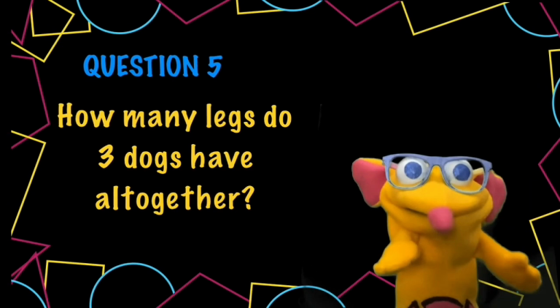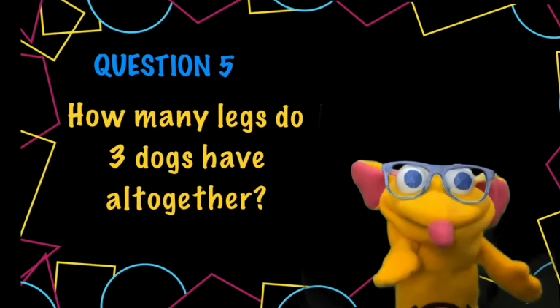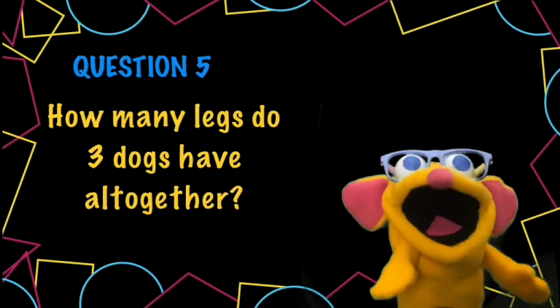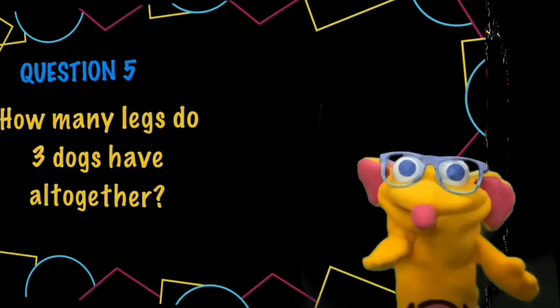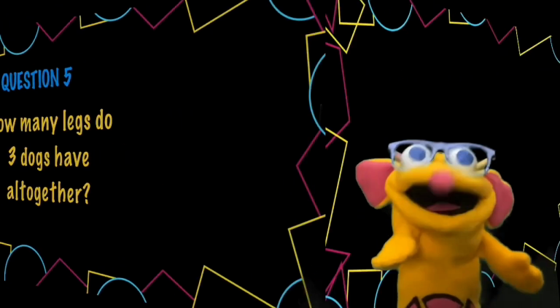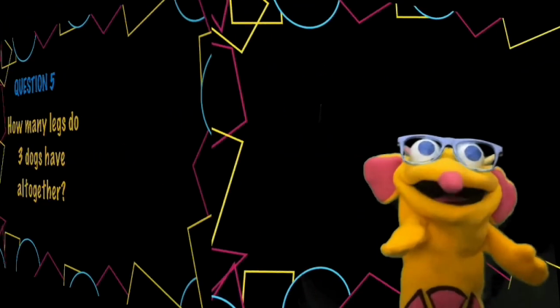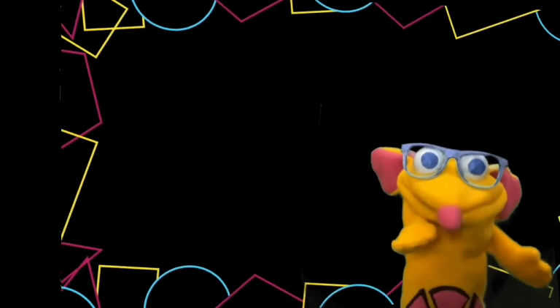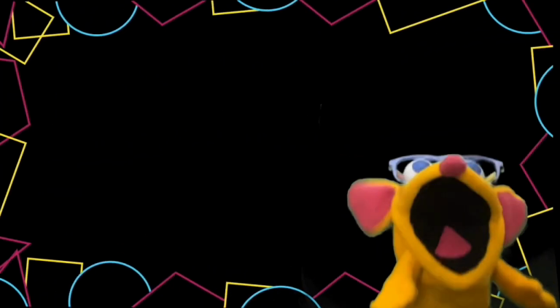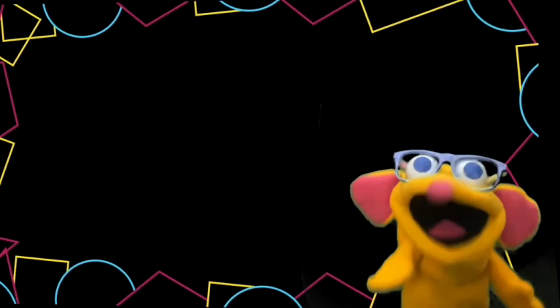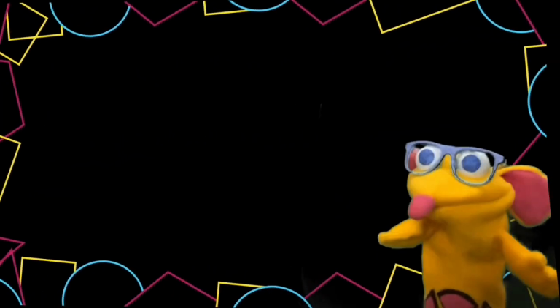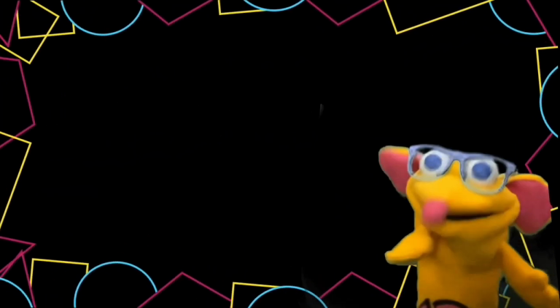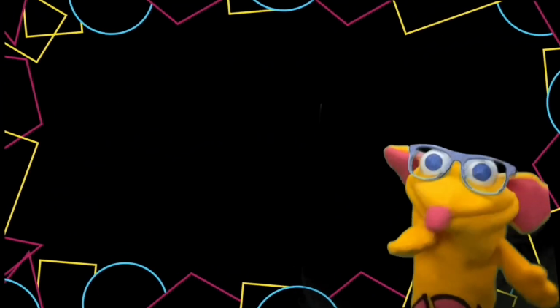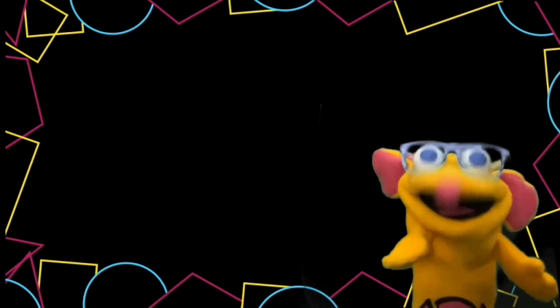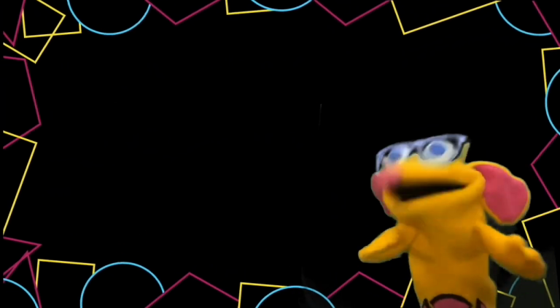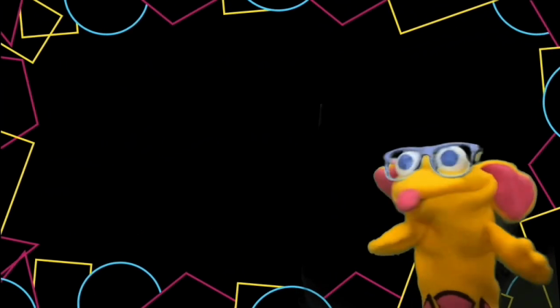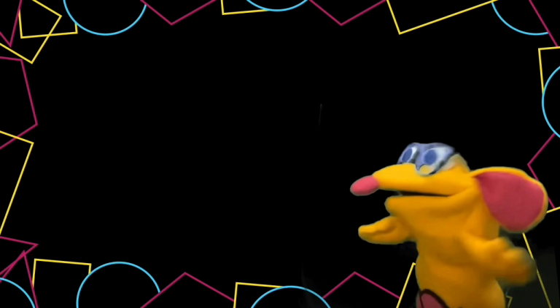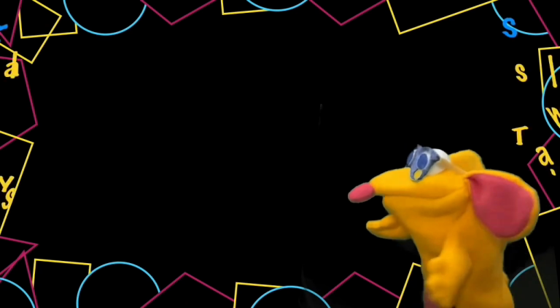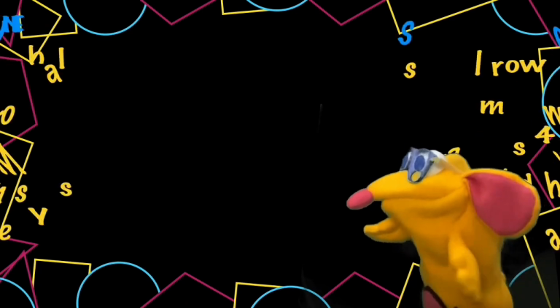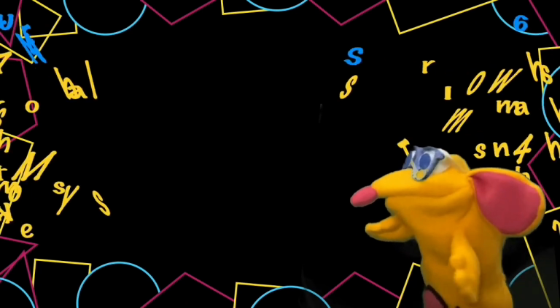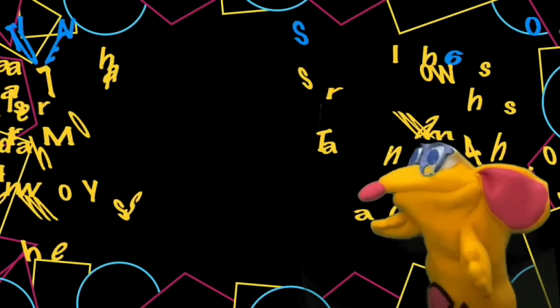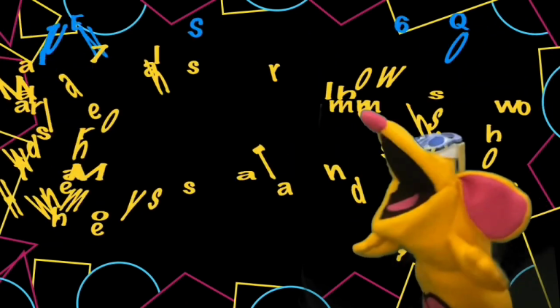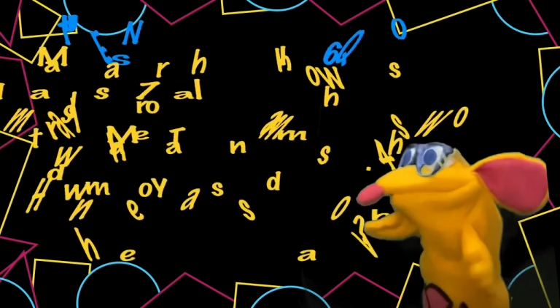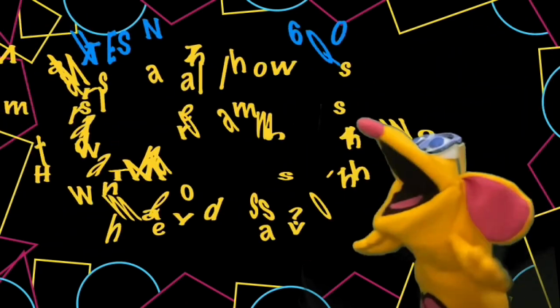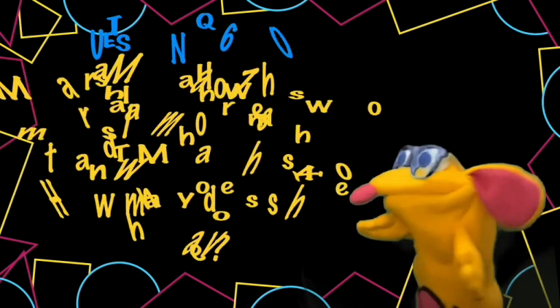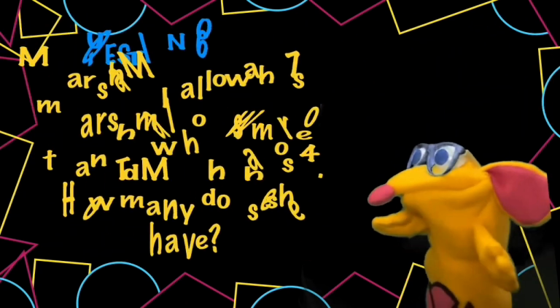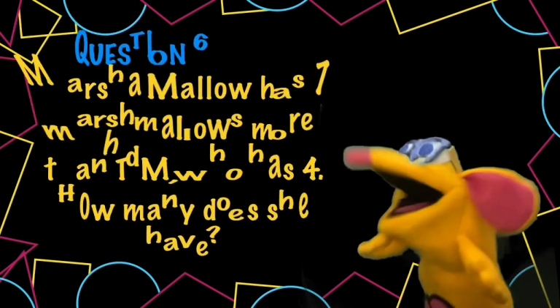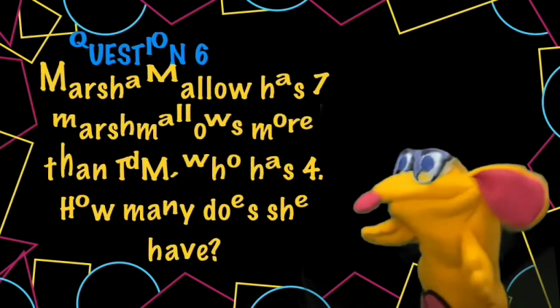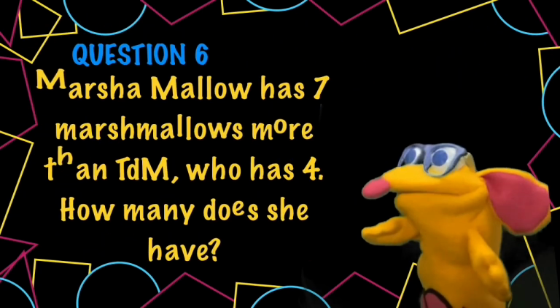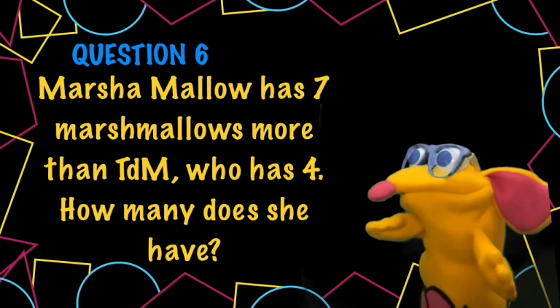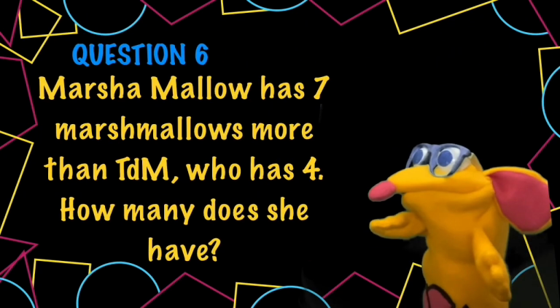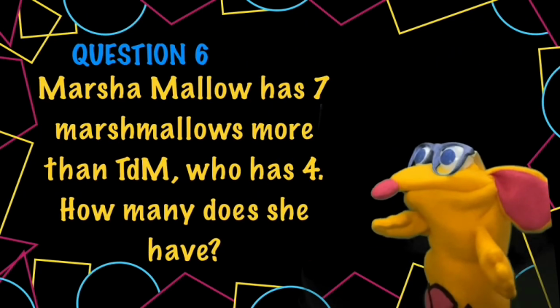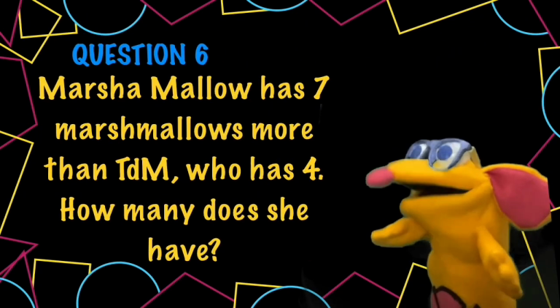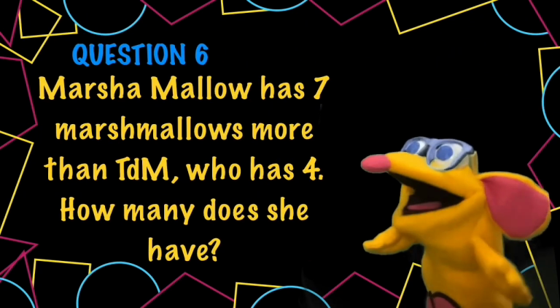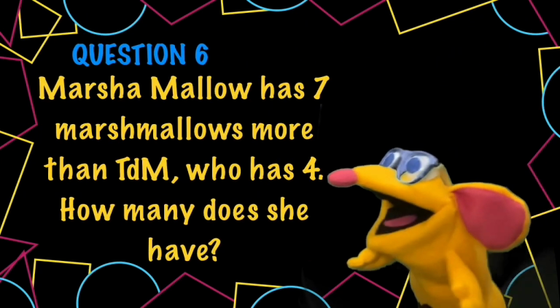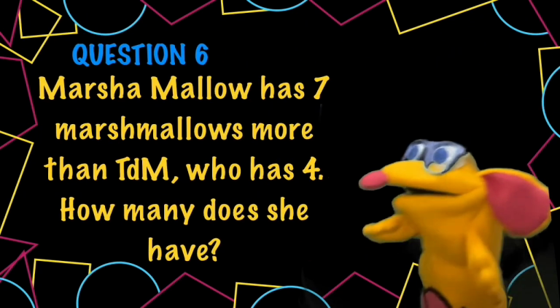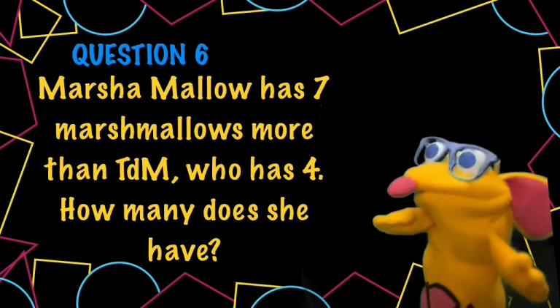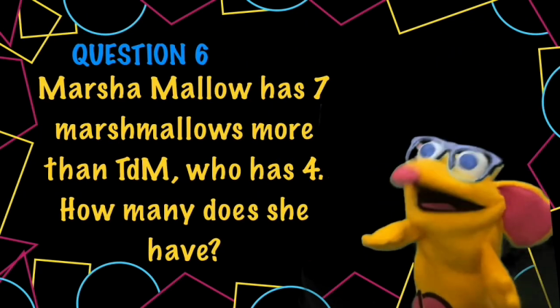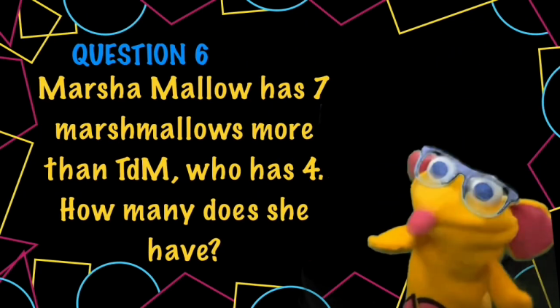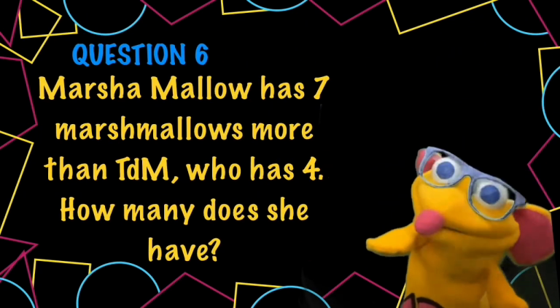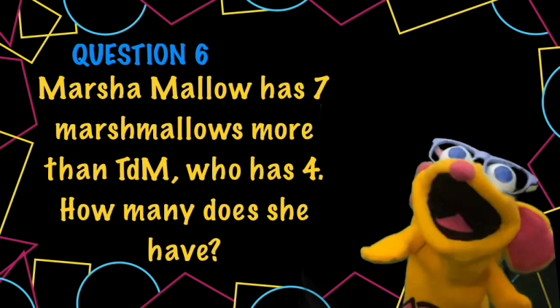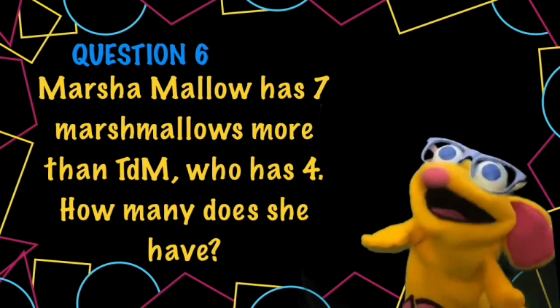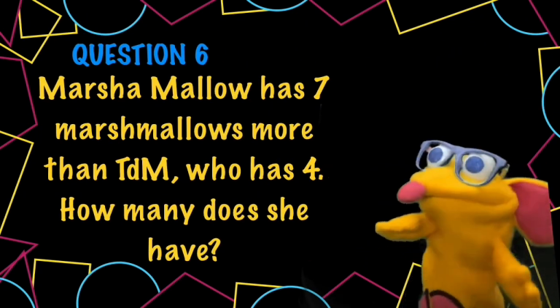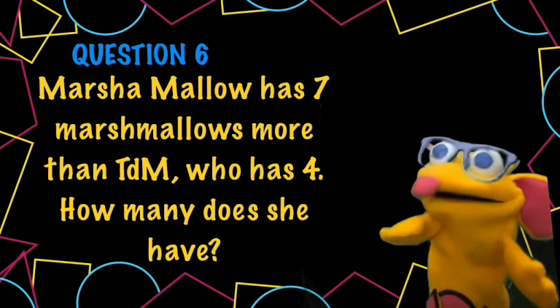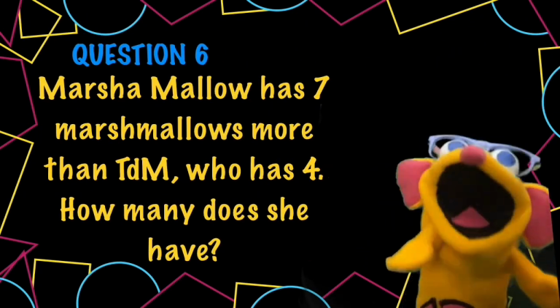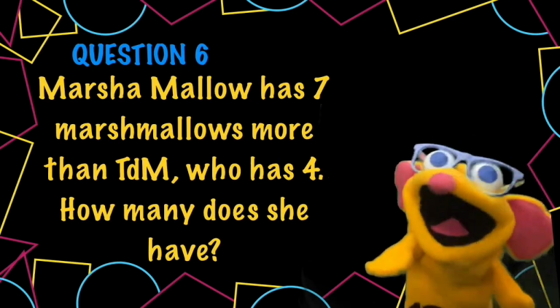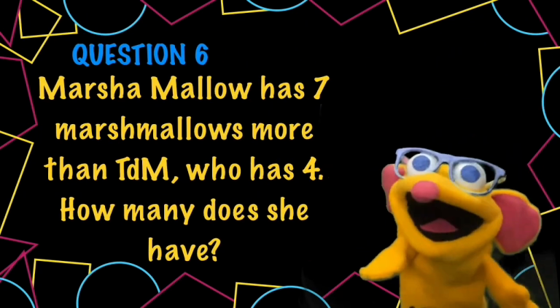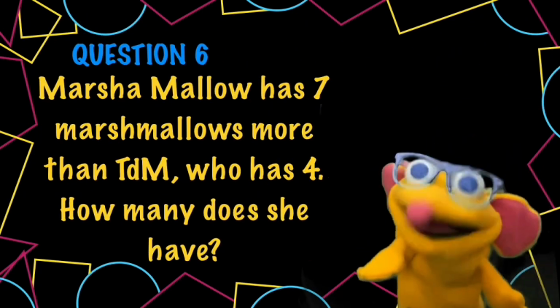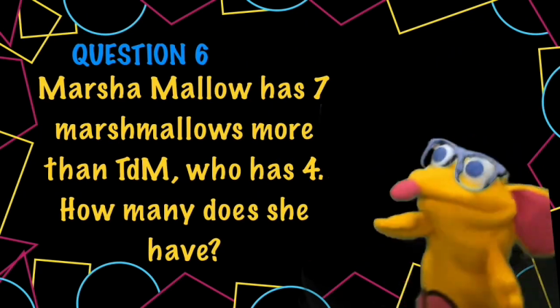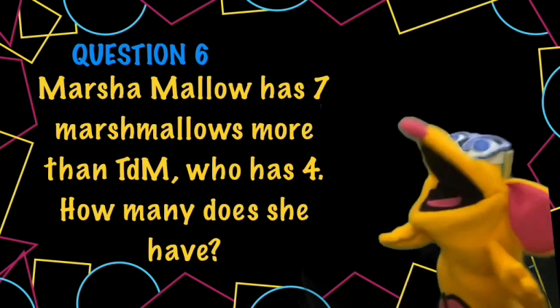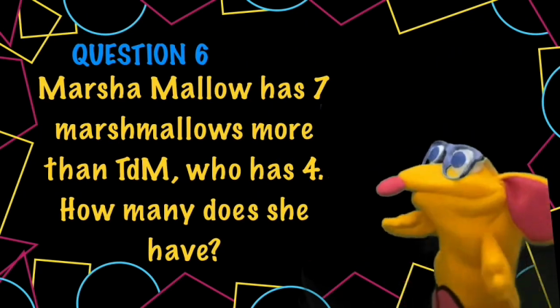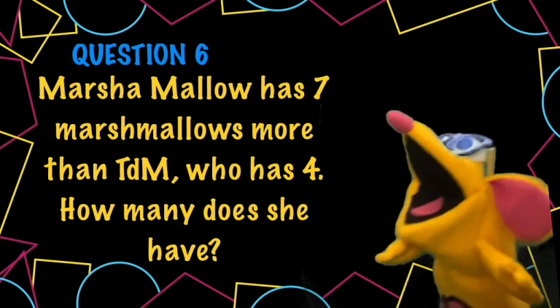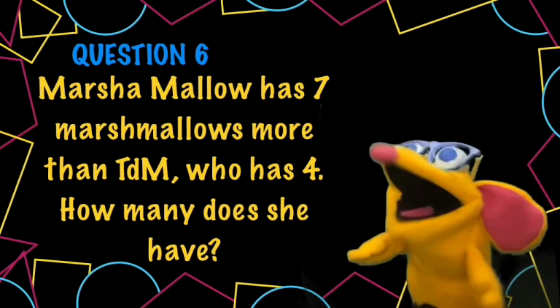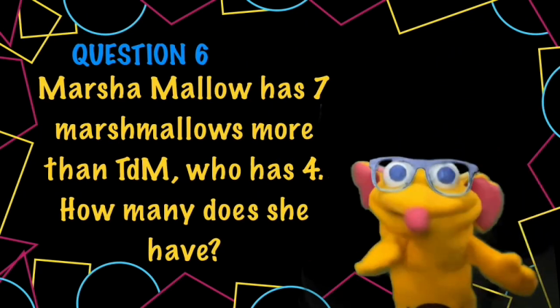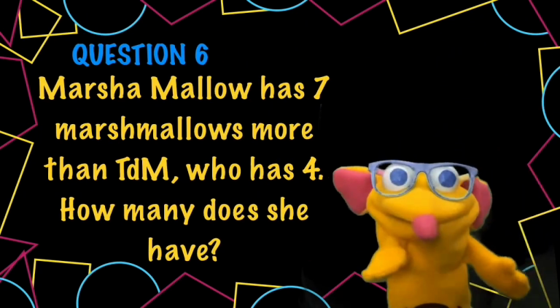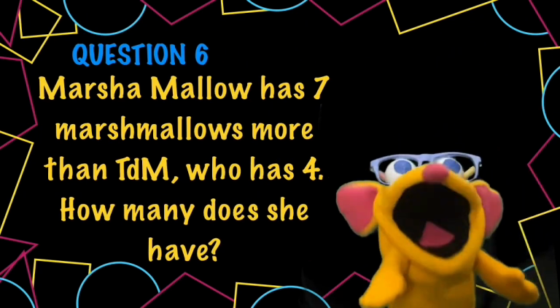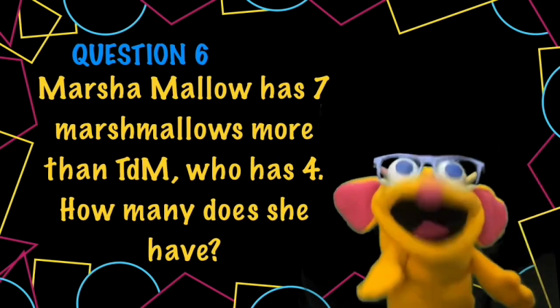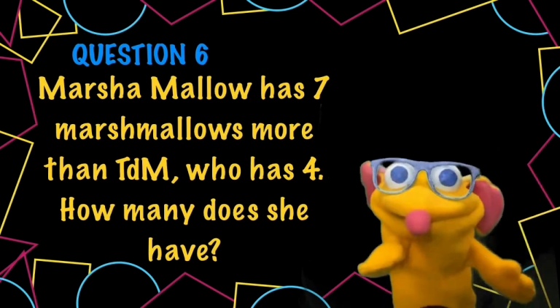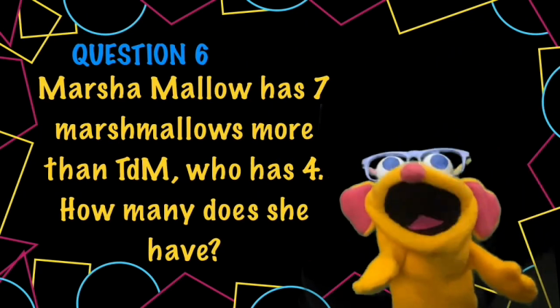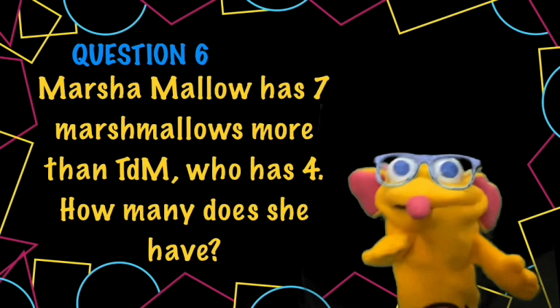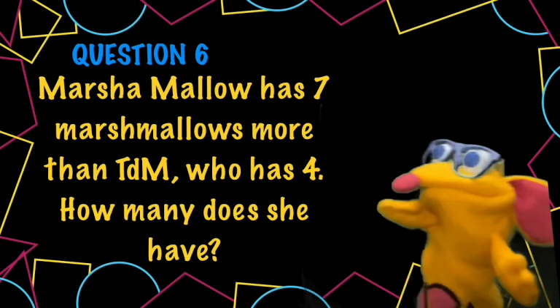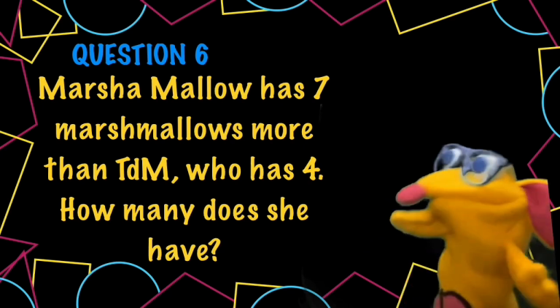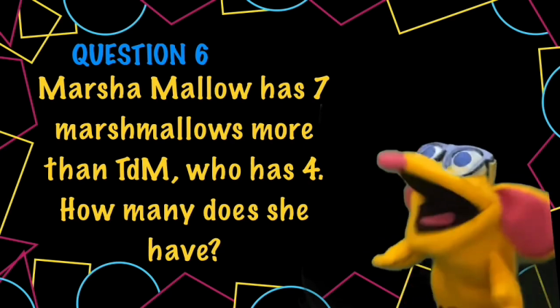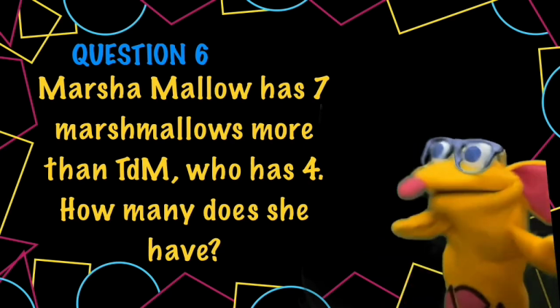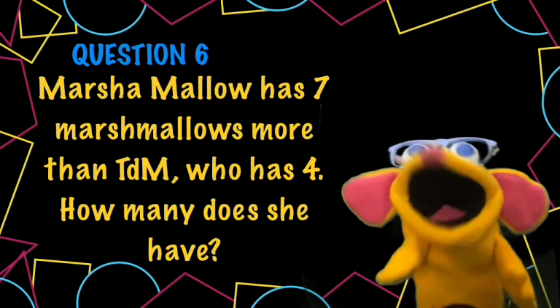Question 6. Marshmallow has 7 marshmallows more than TPM, who only has 4. How many does she have?